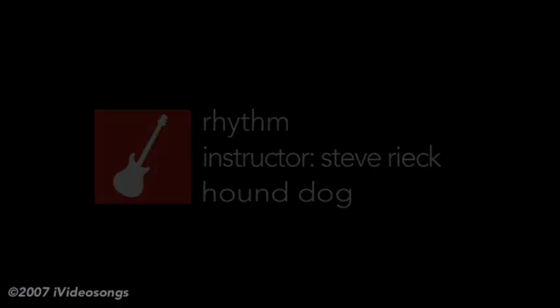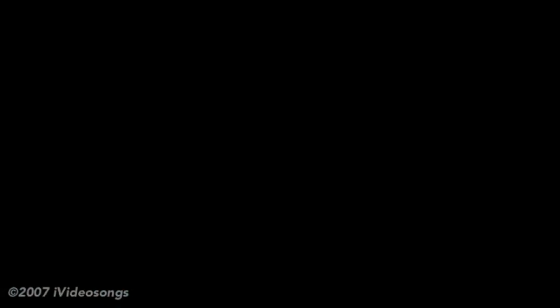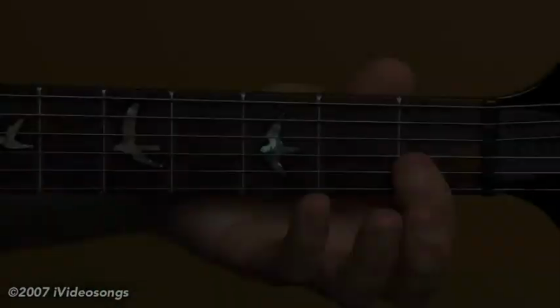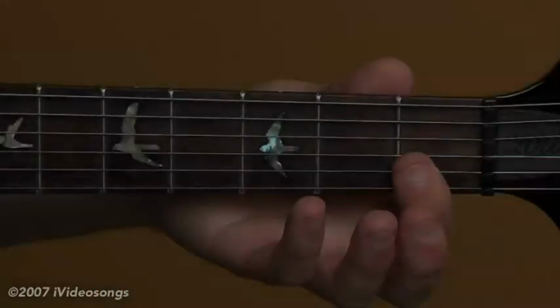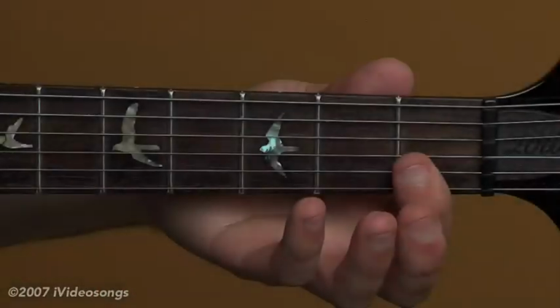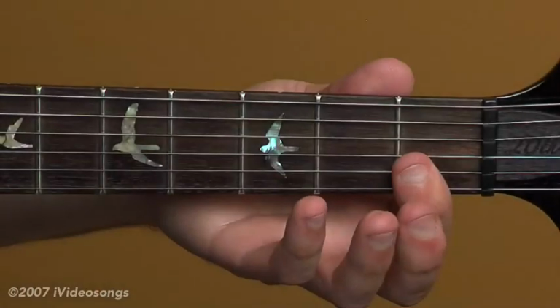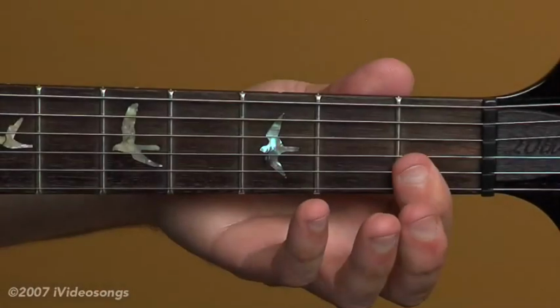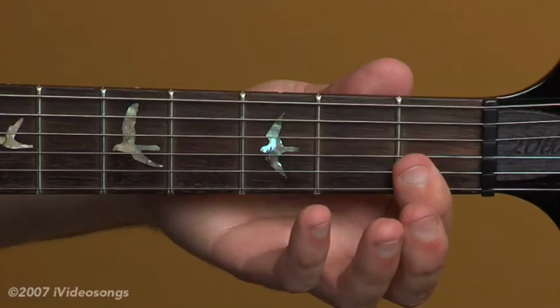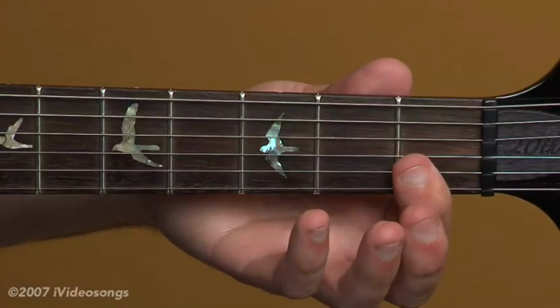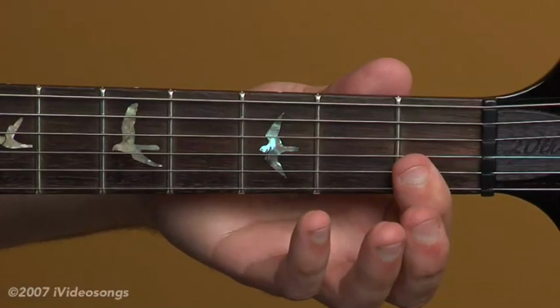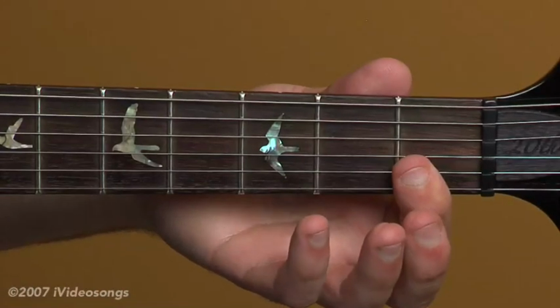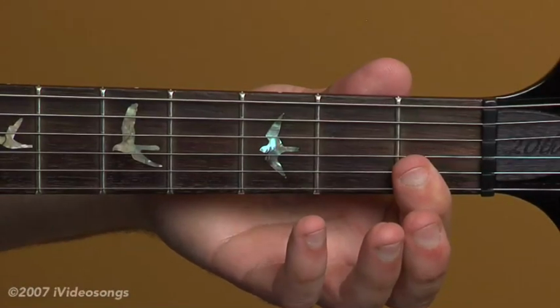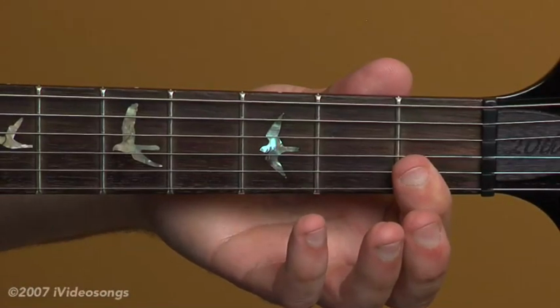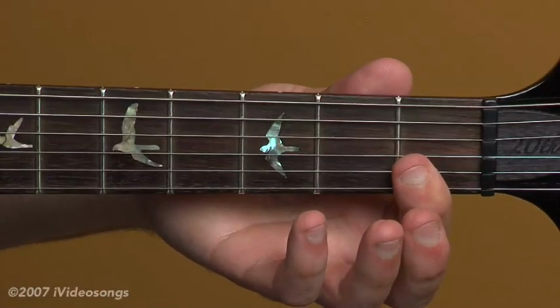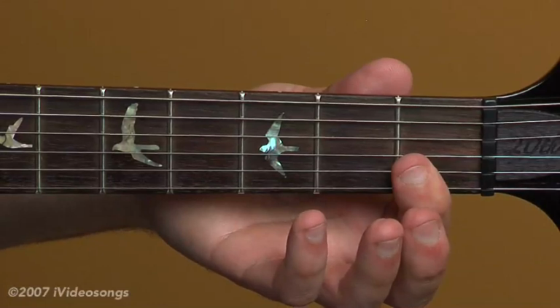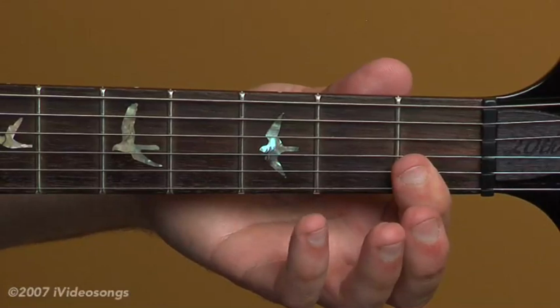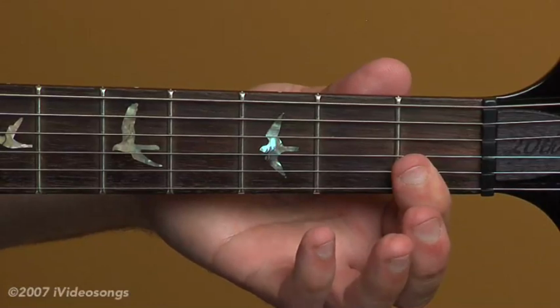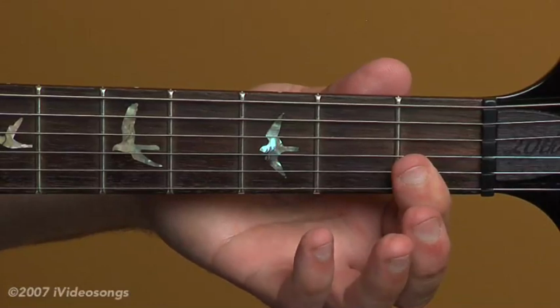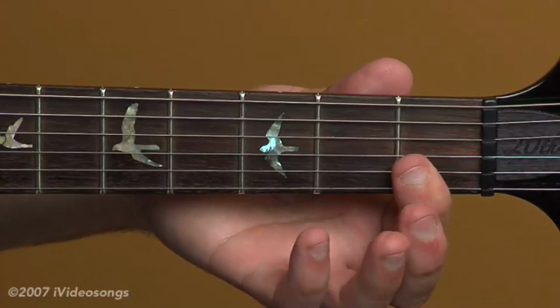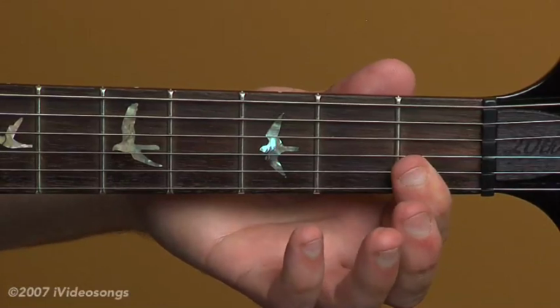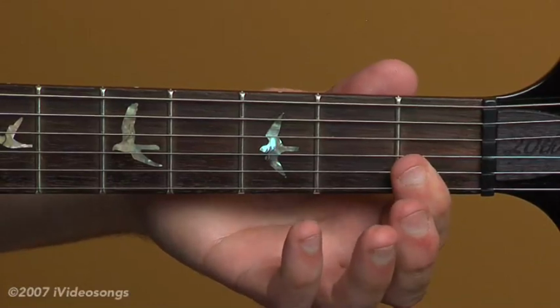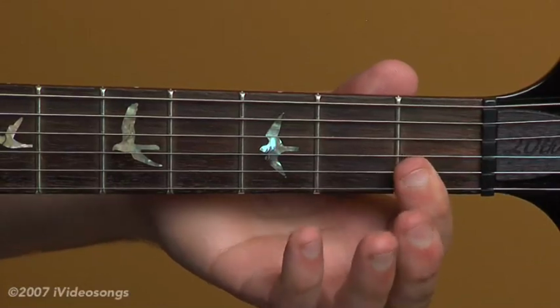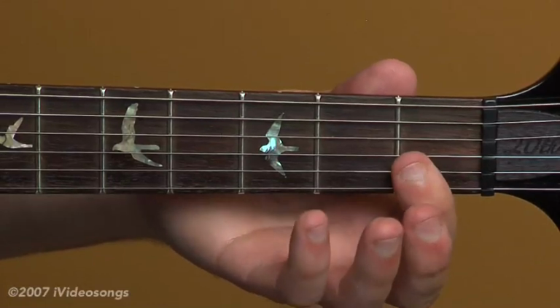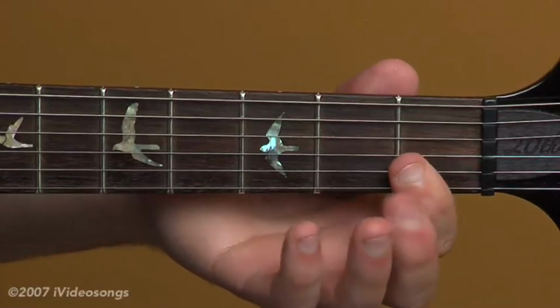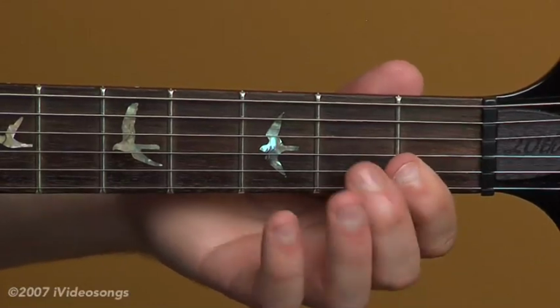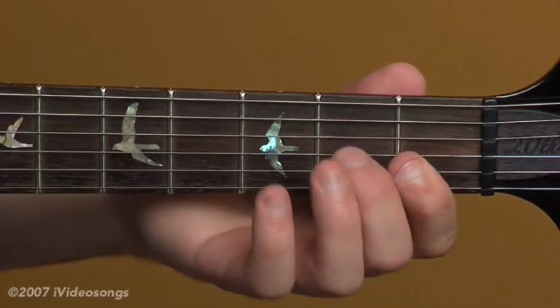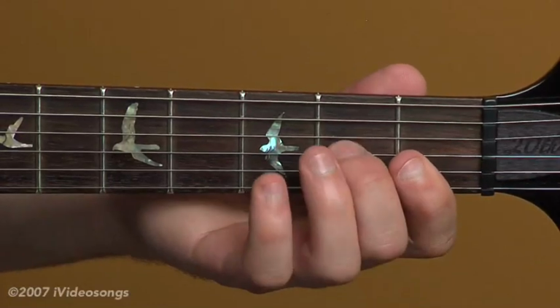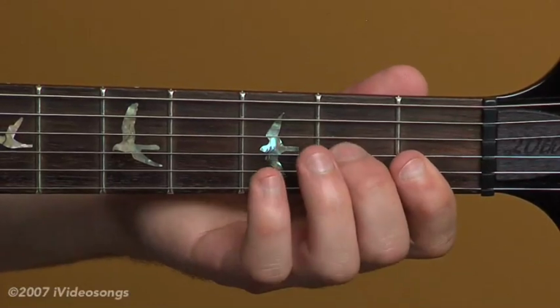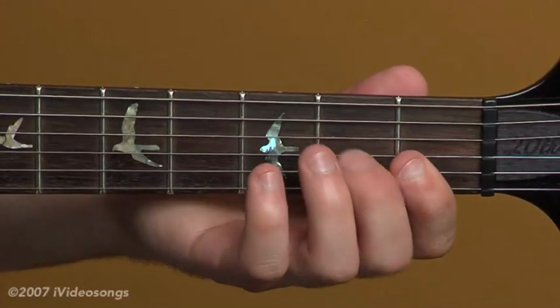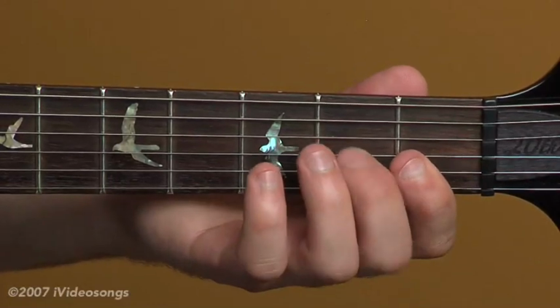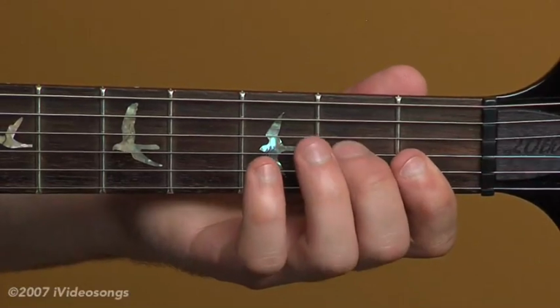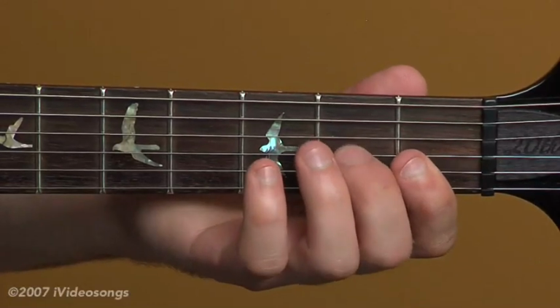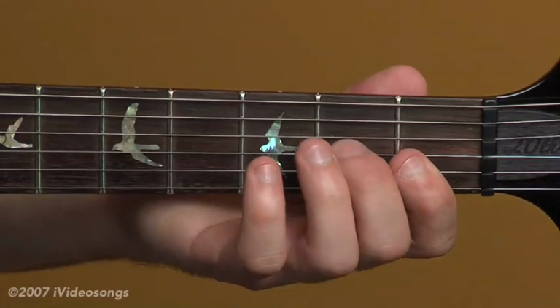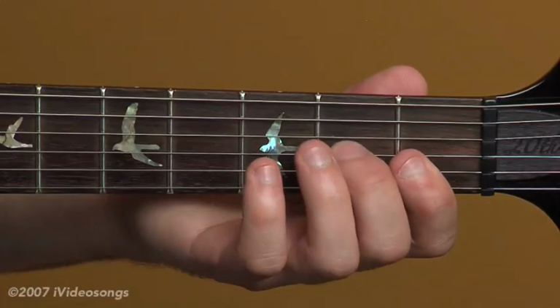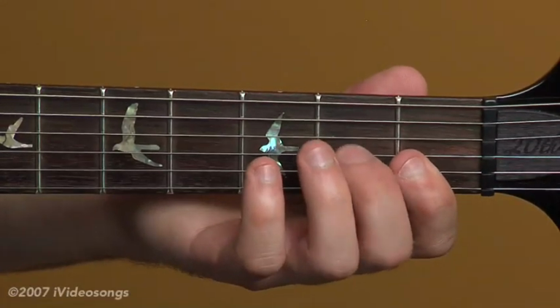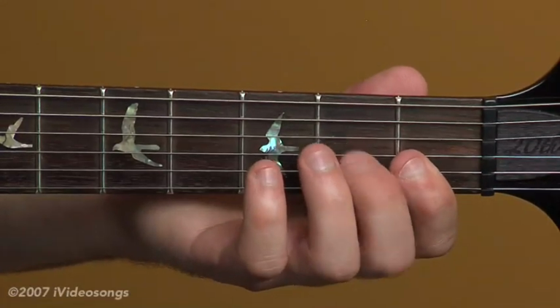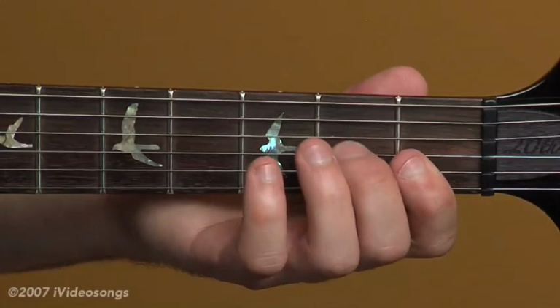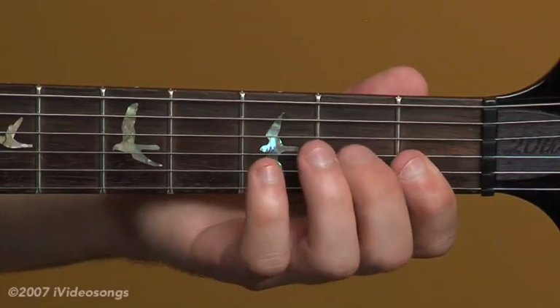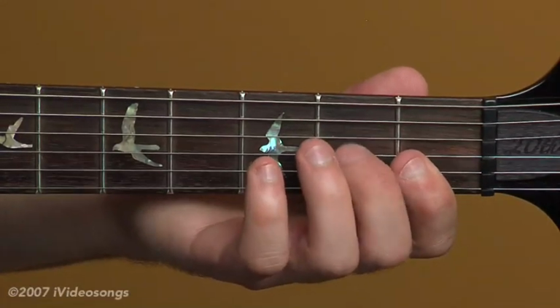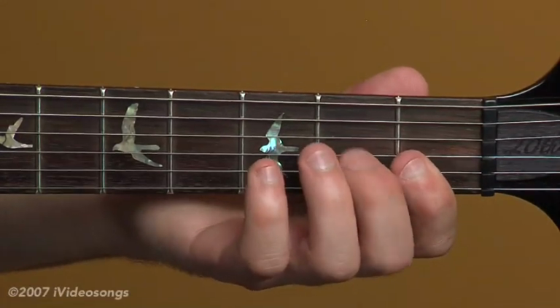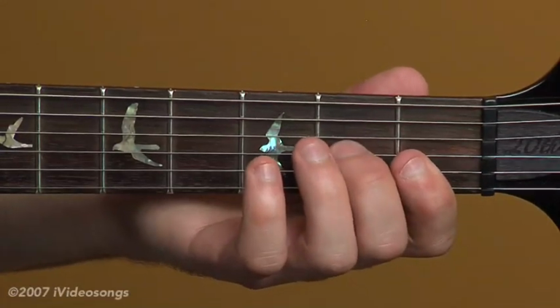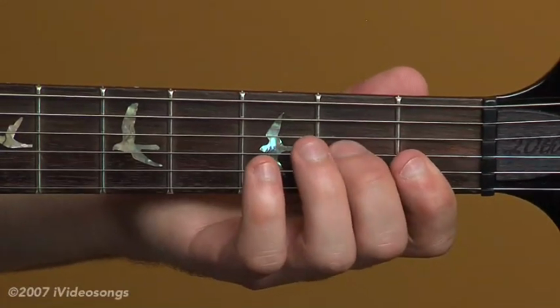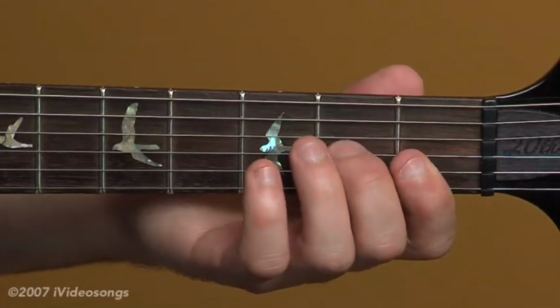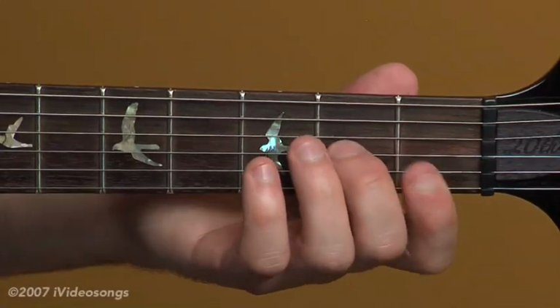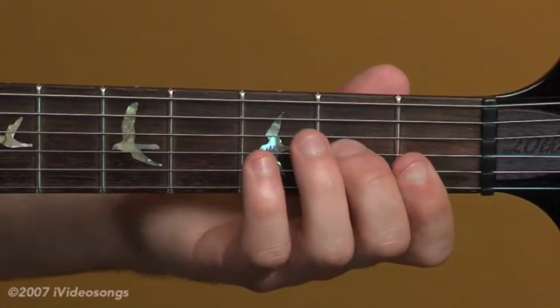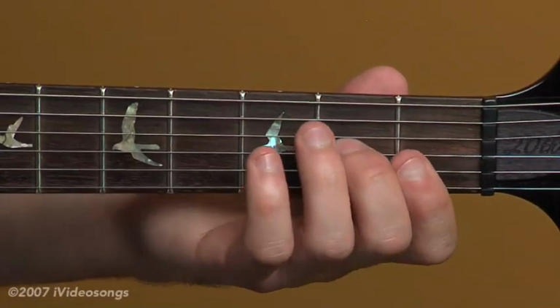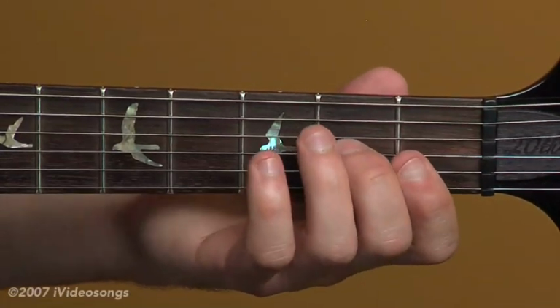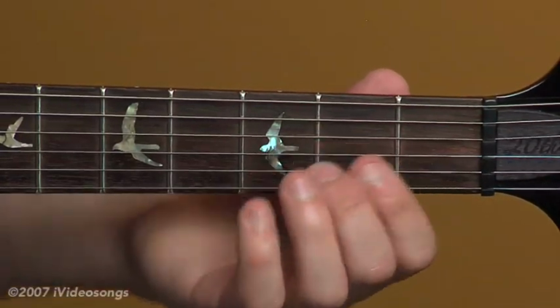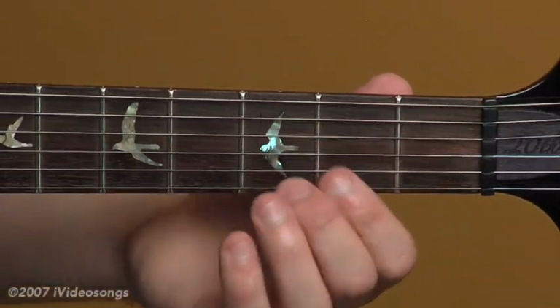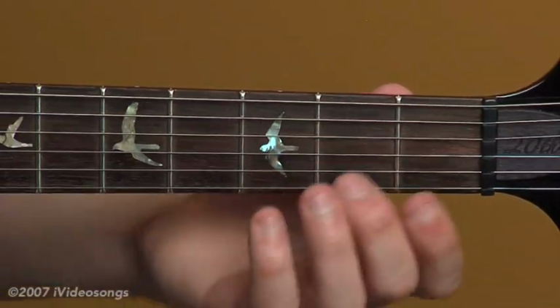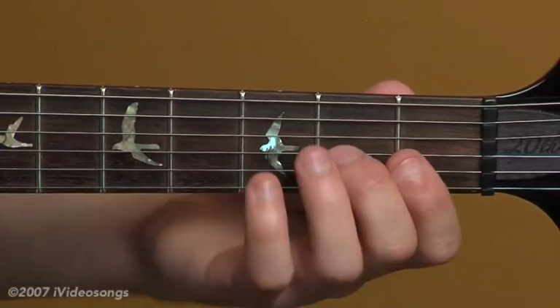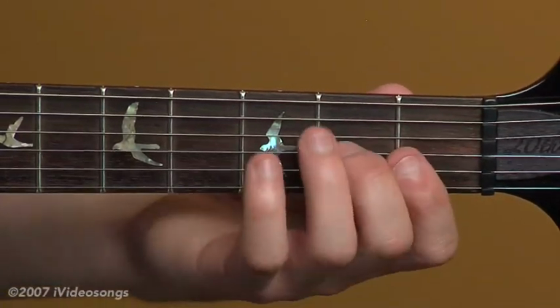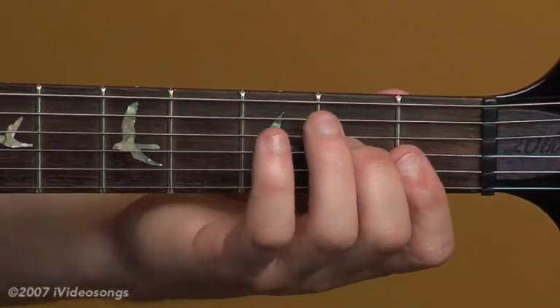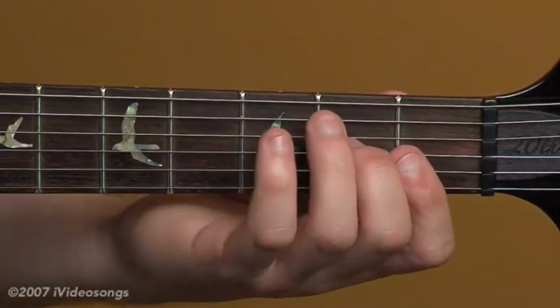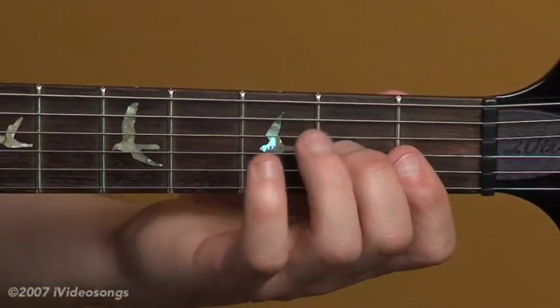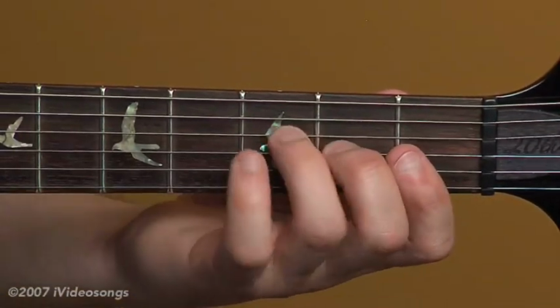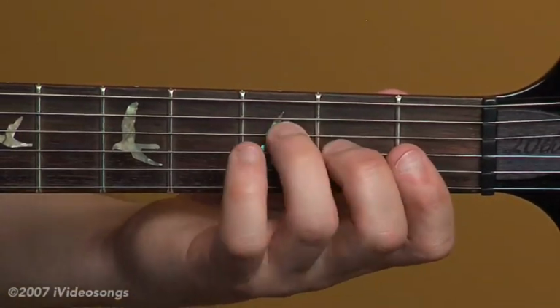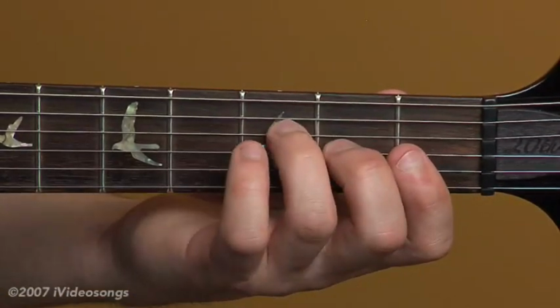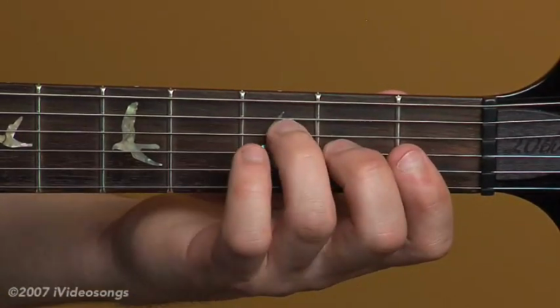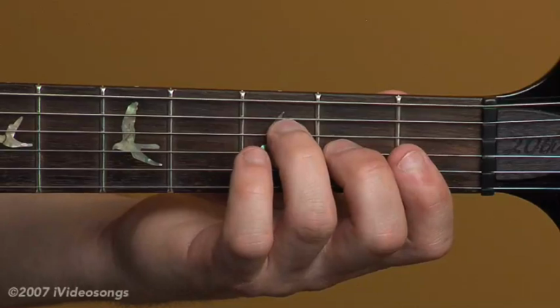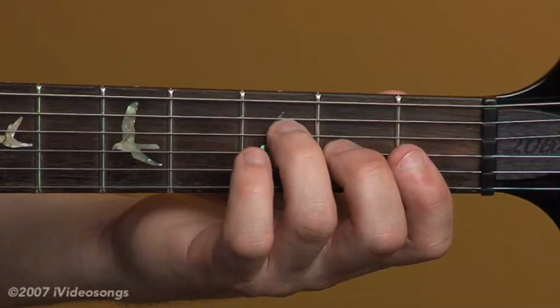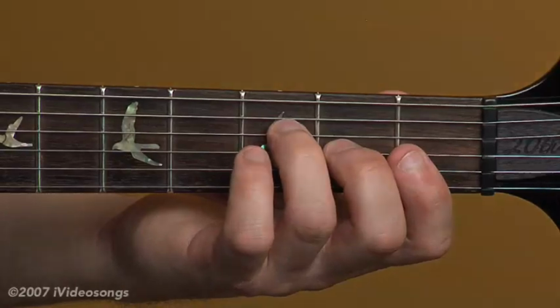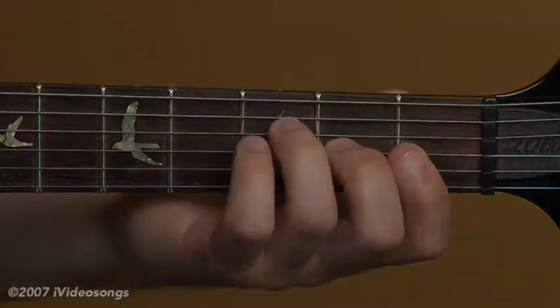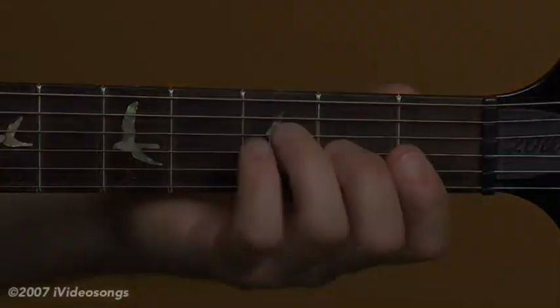Starting with the first fret across strings one and two at the first fret, second finger on the second fret of the third string — that's the little part of an F chord there.